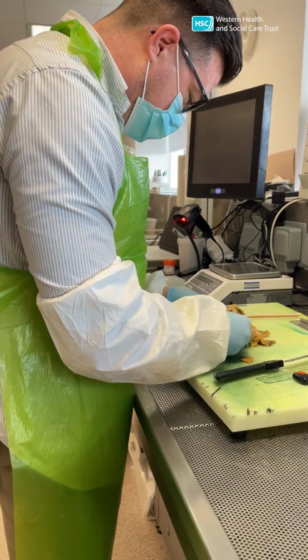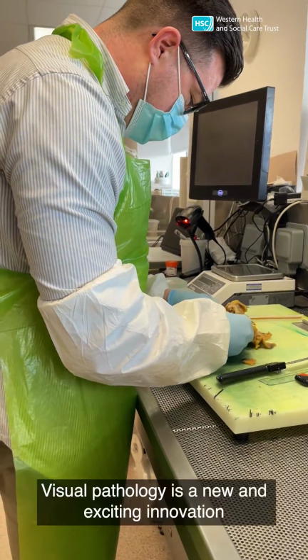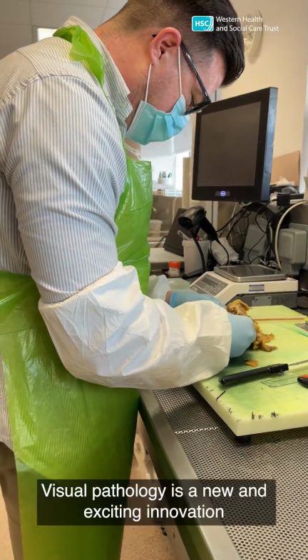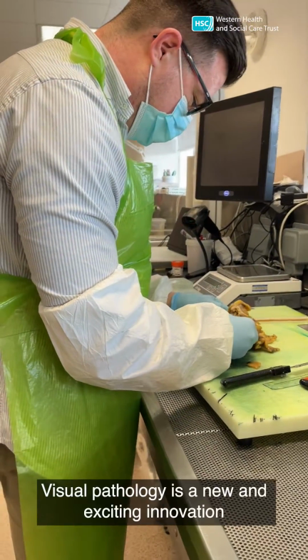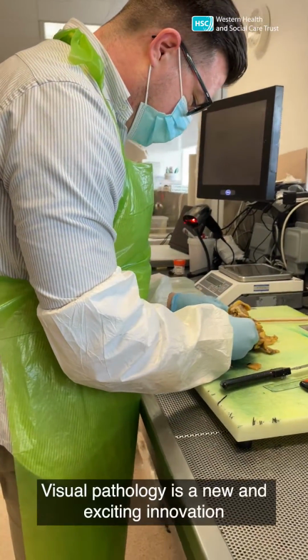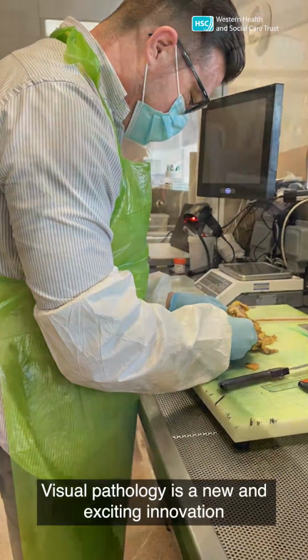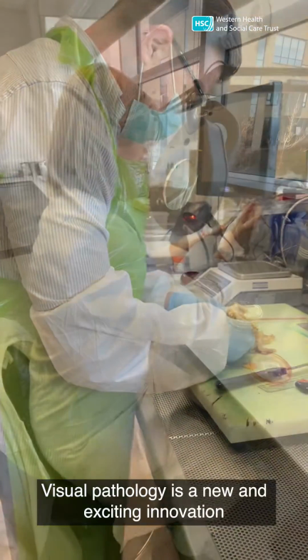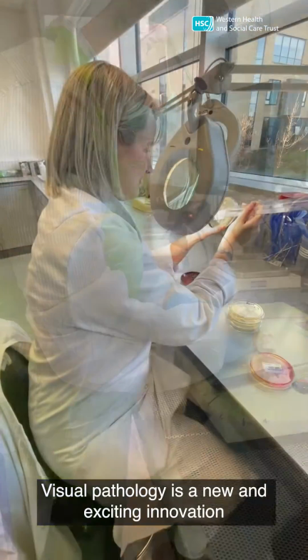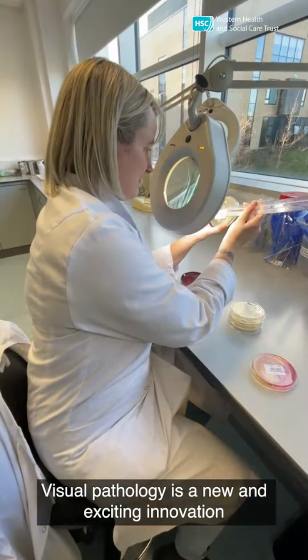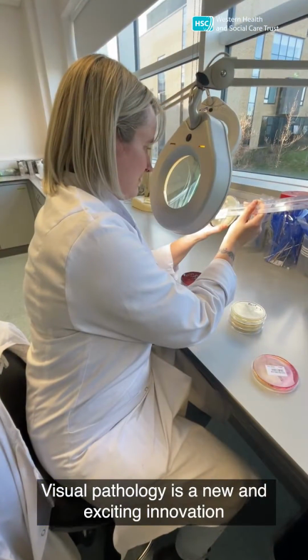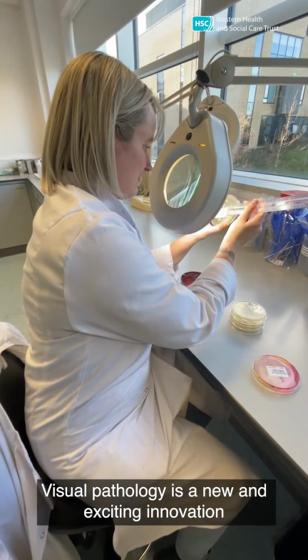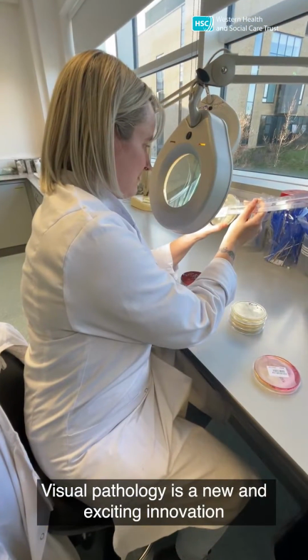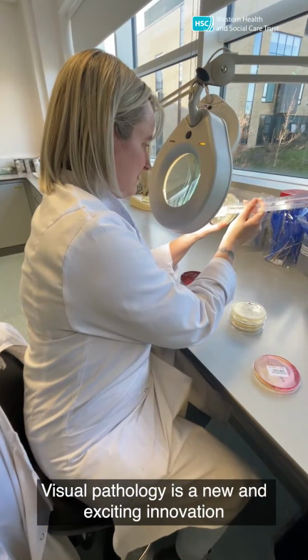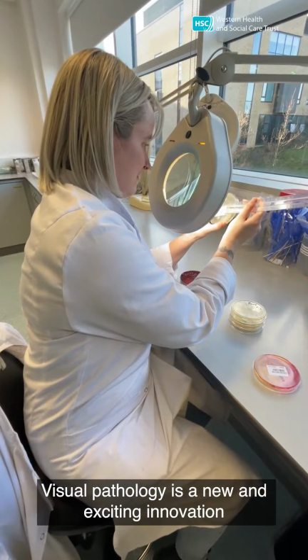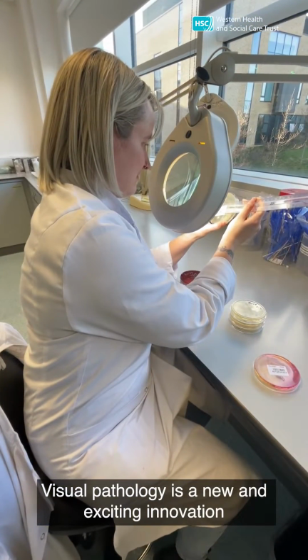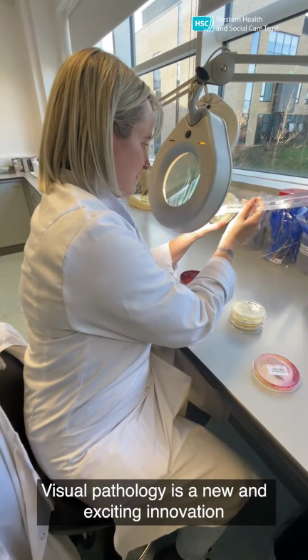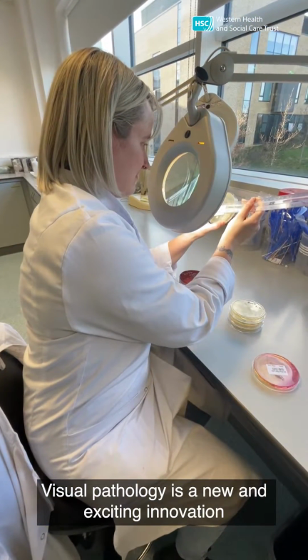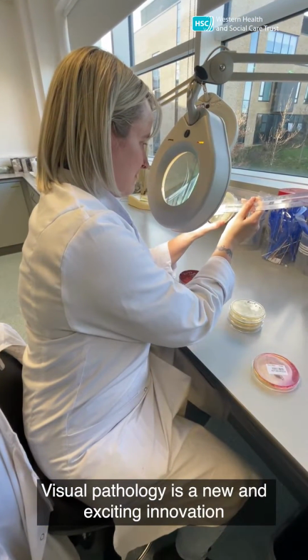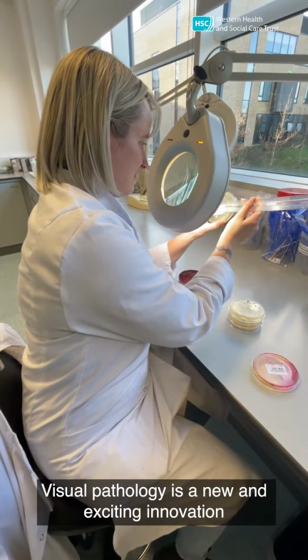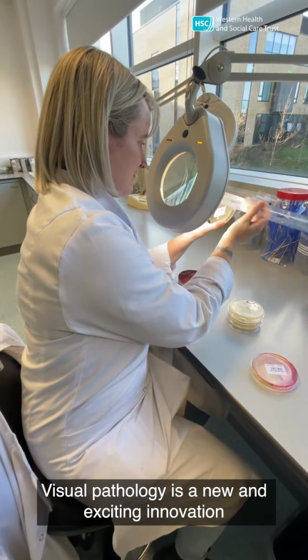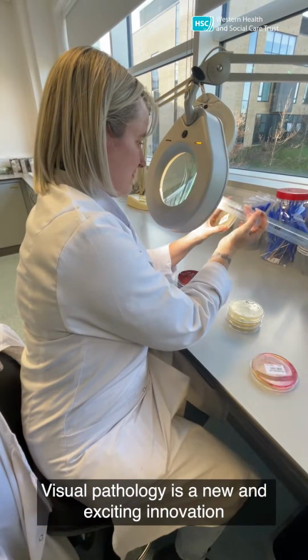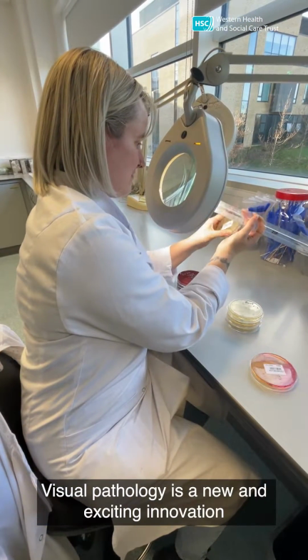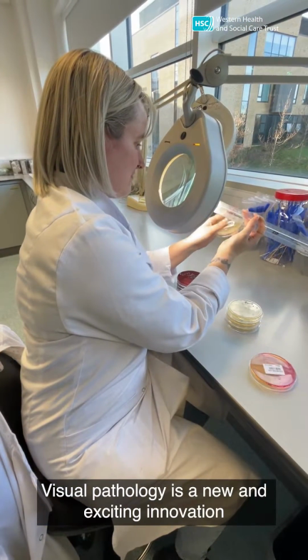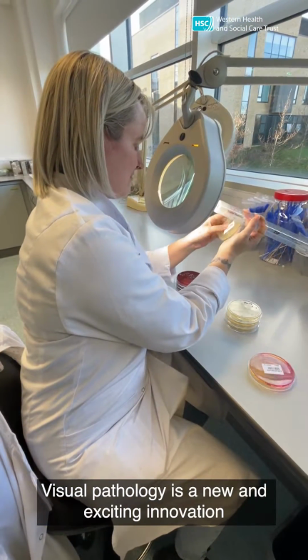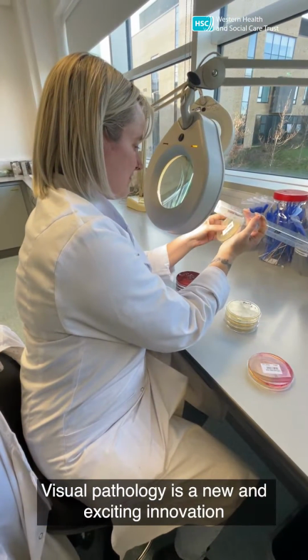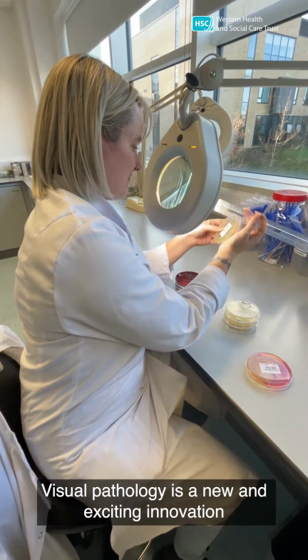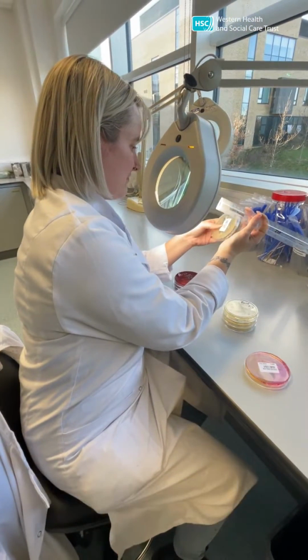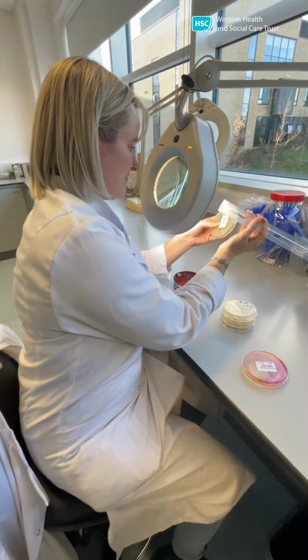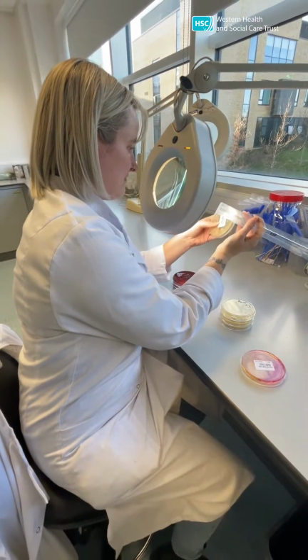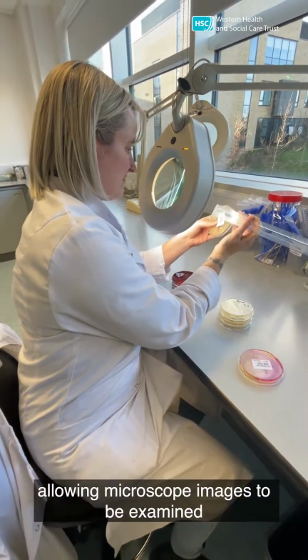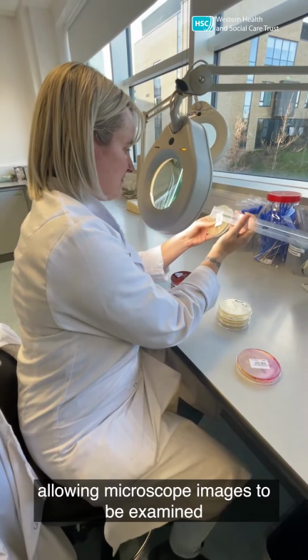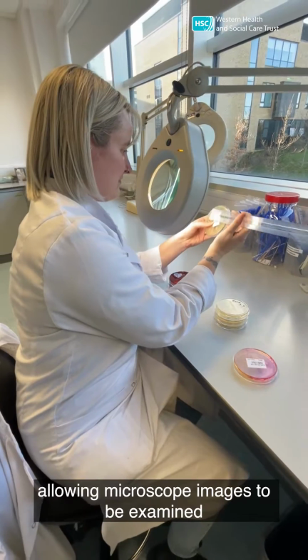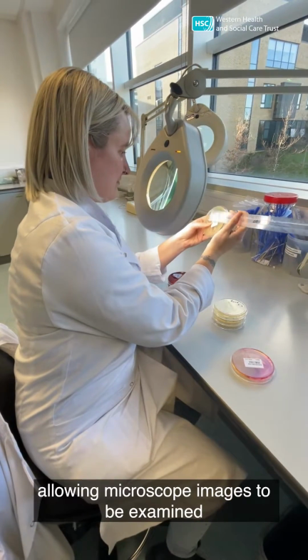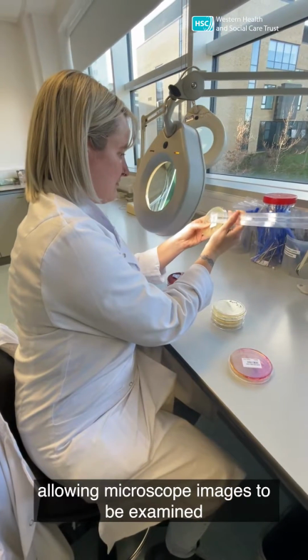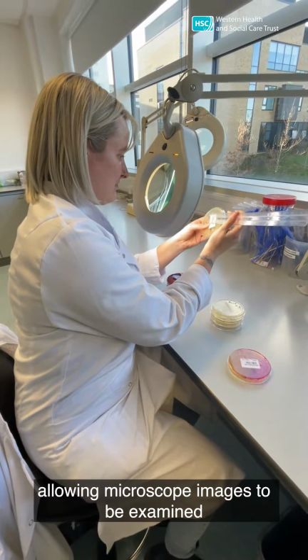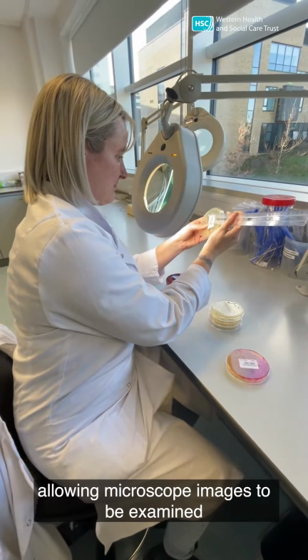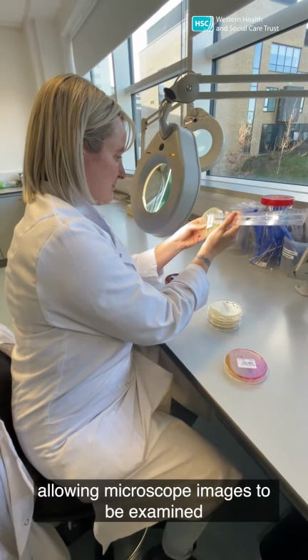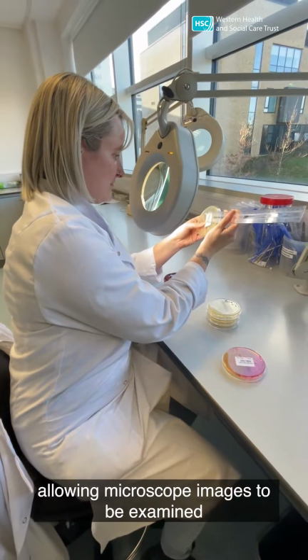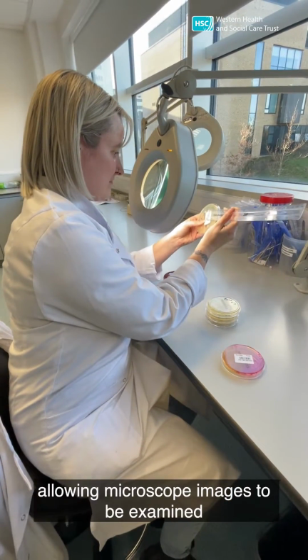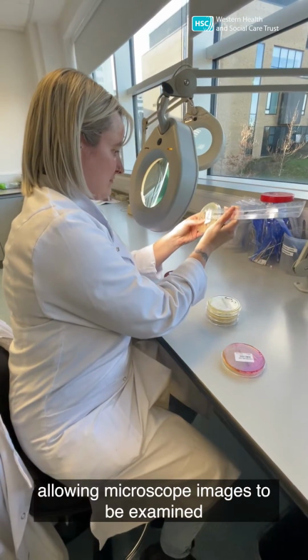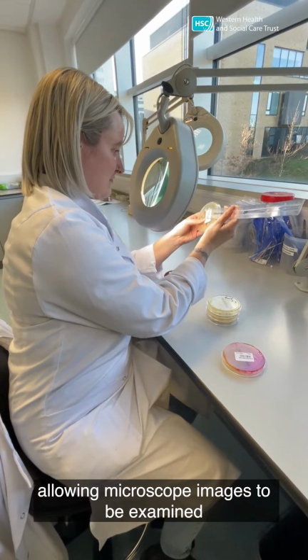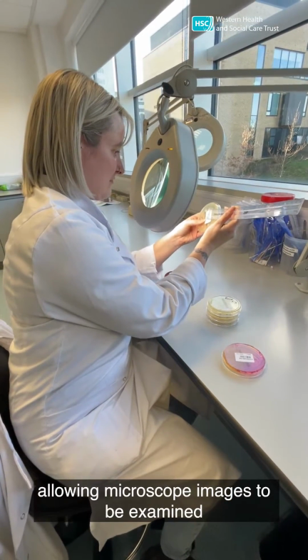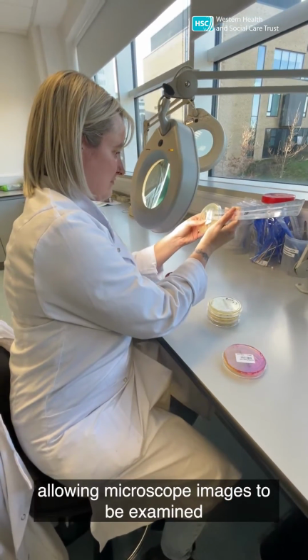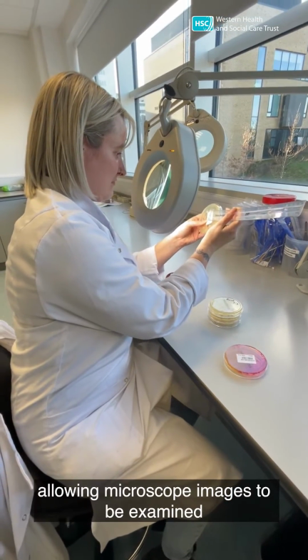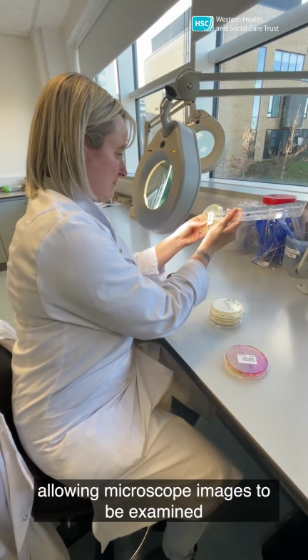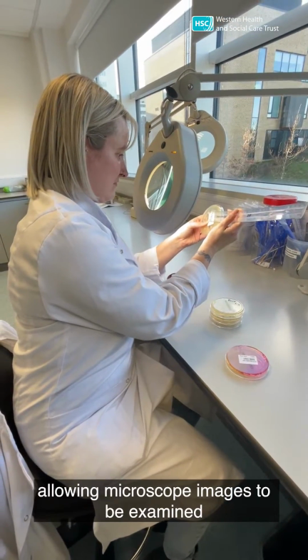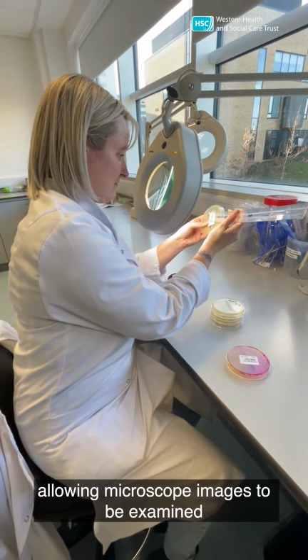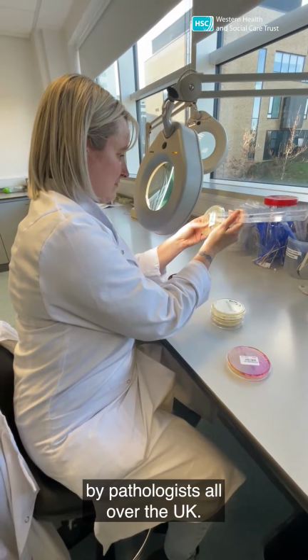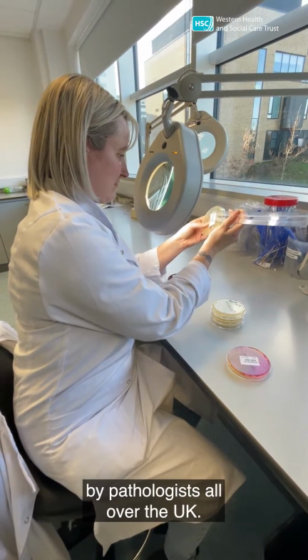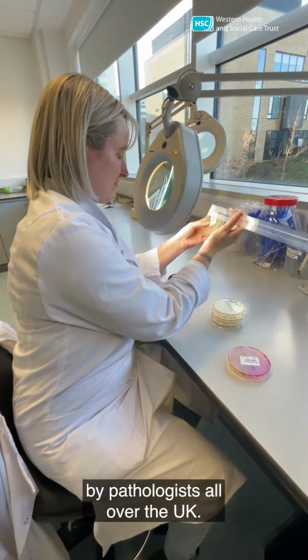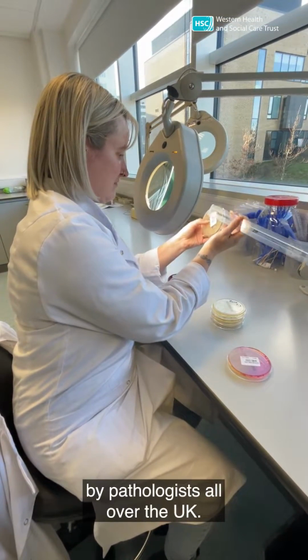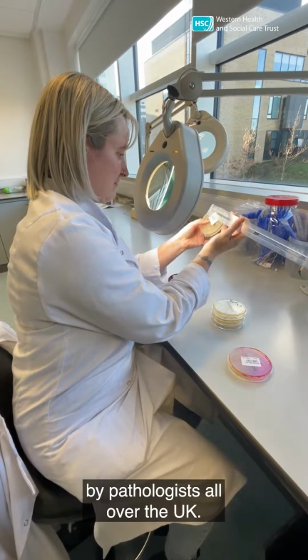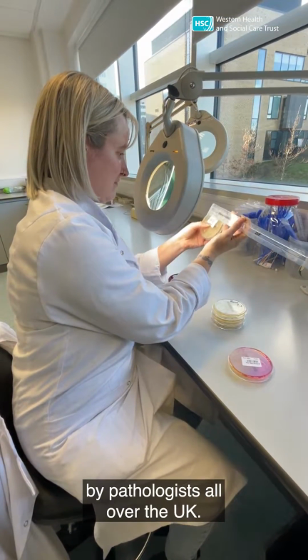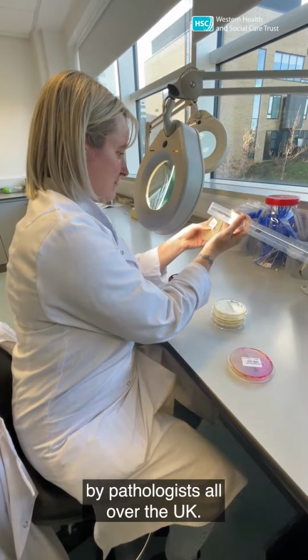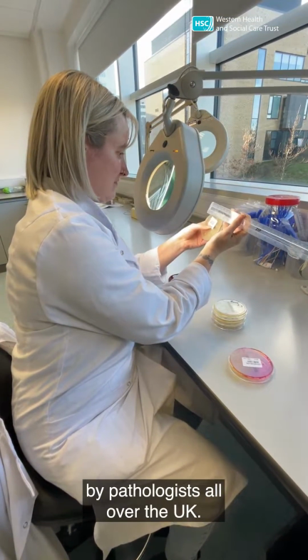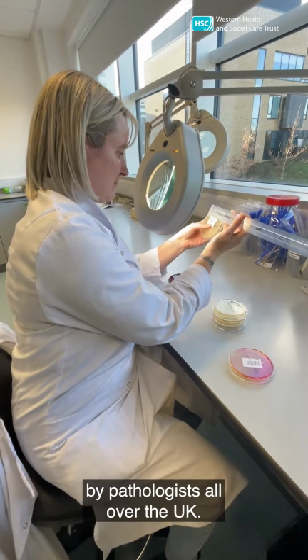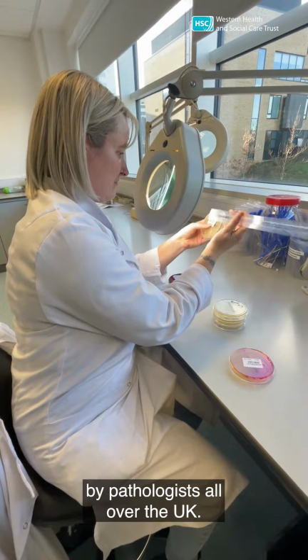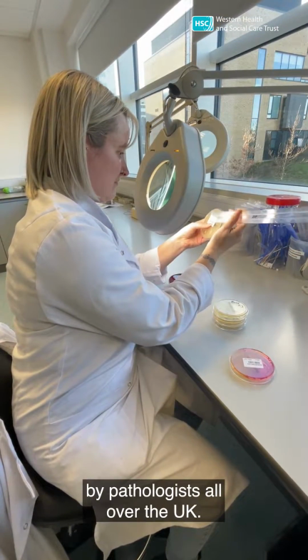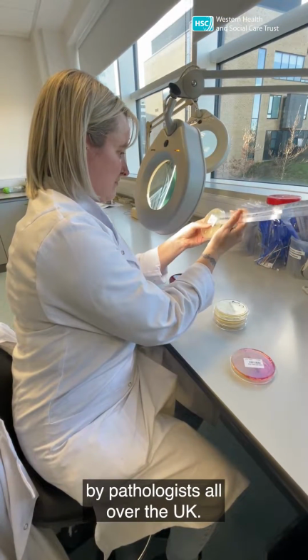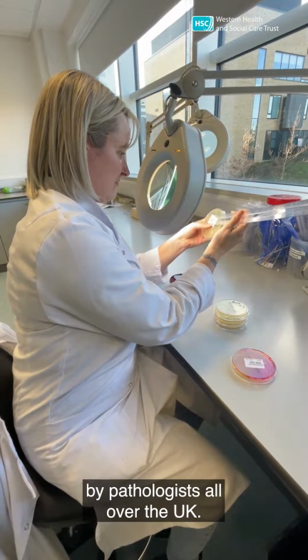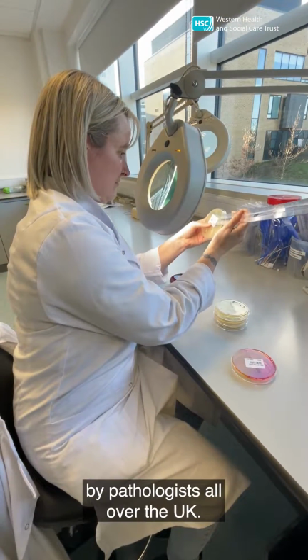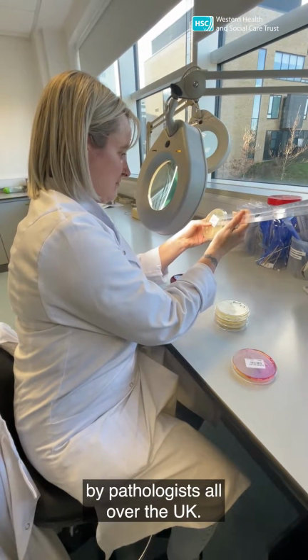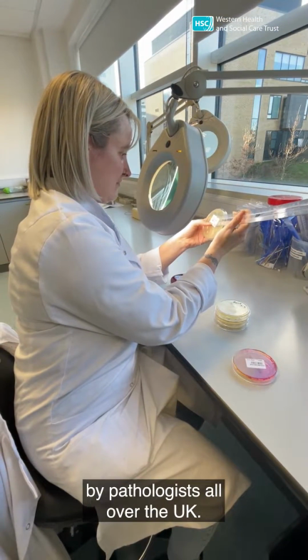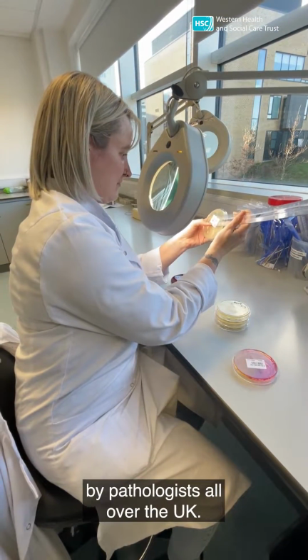Digital pathology is a new and exciting innovation, allowing microscope images to be examined by pathologists all over the UK.